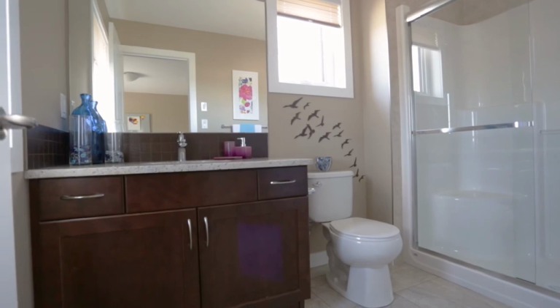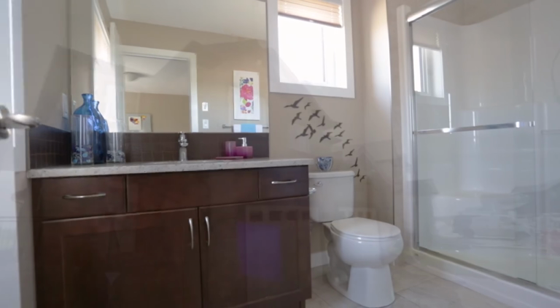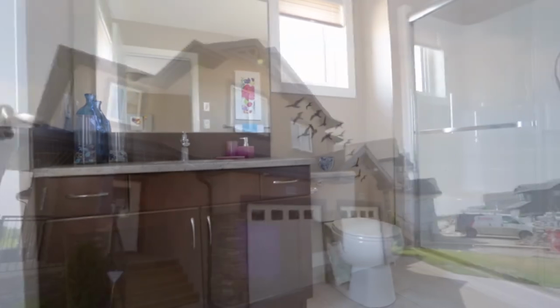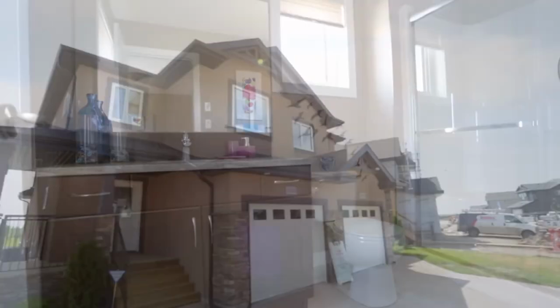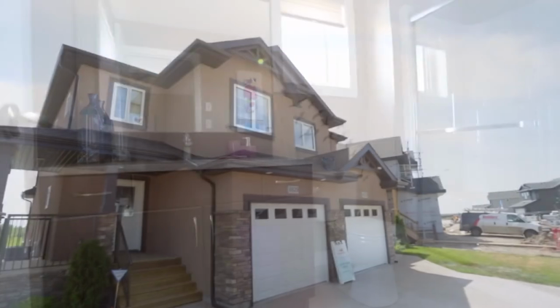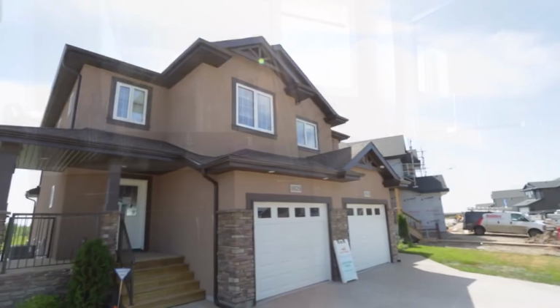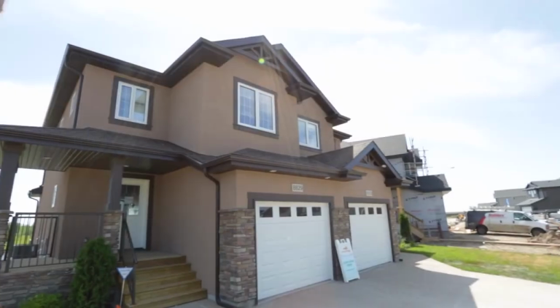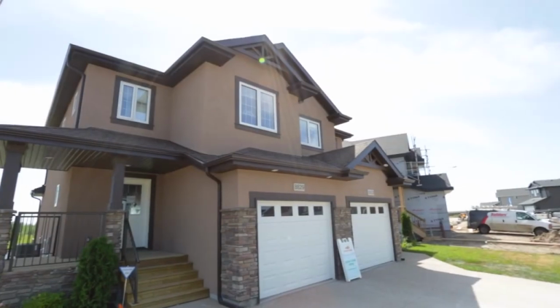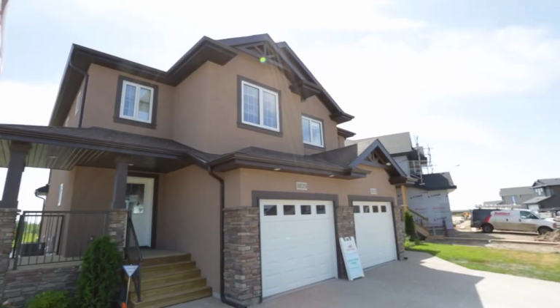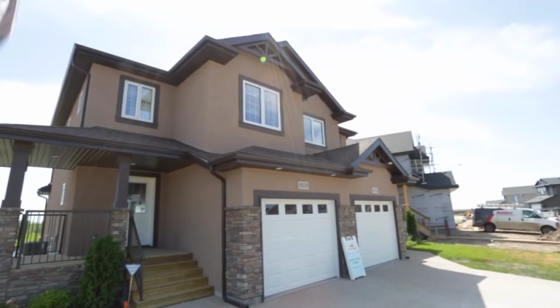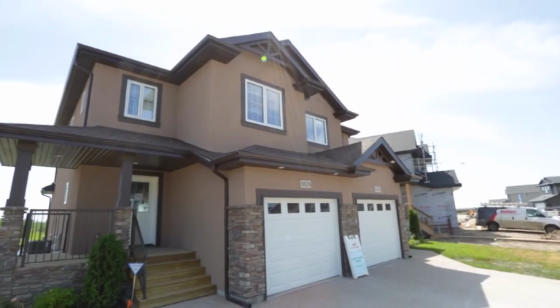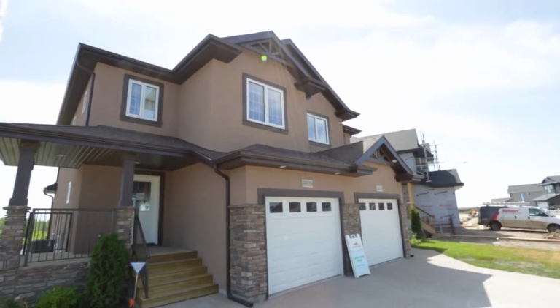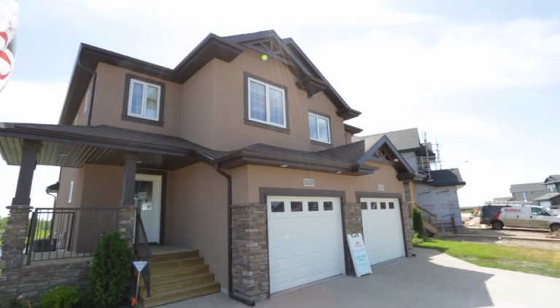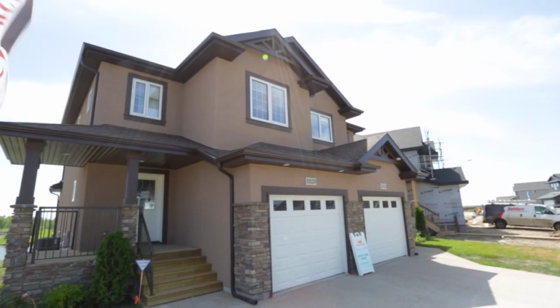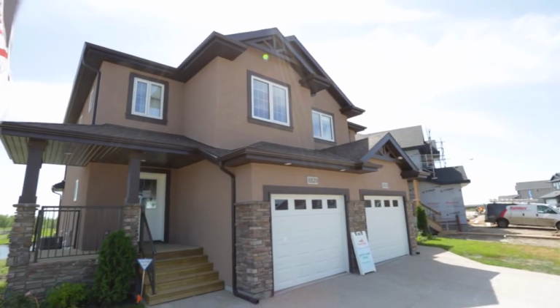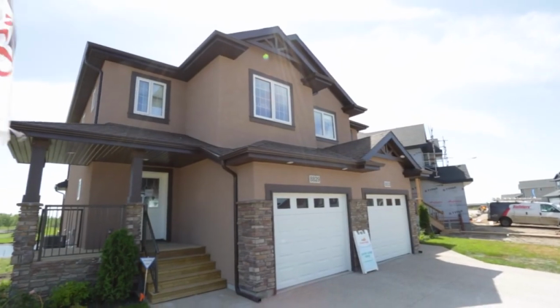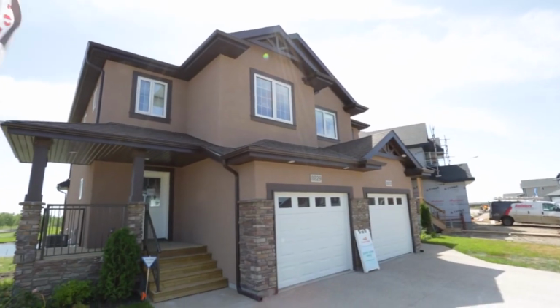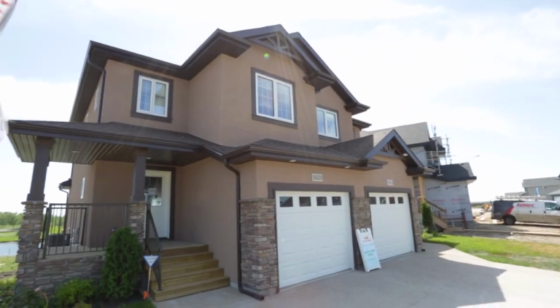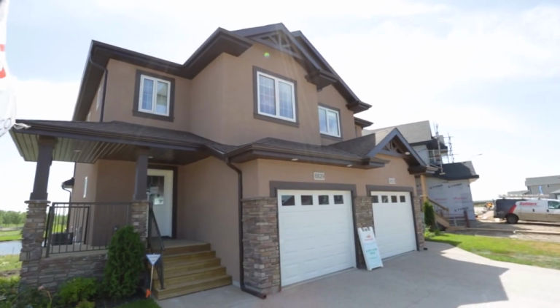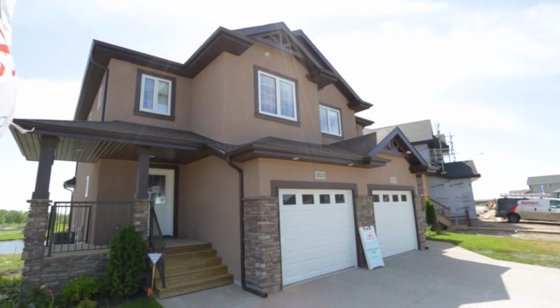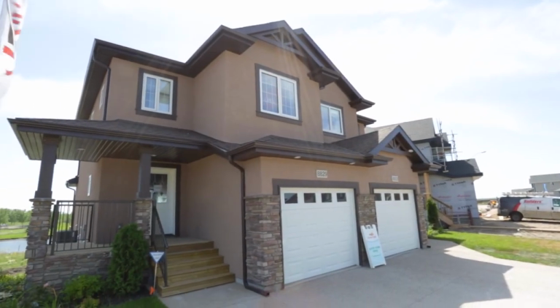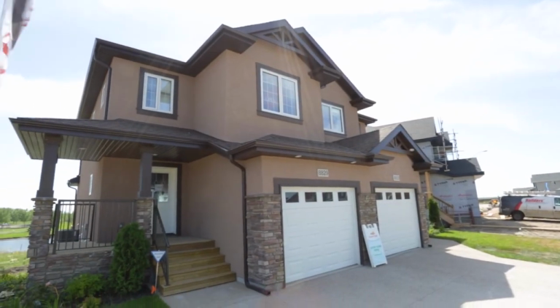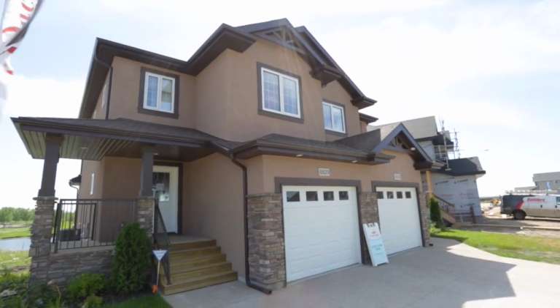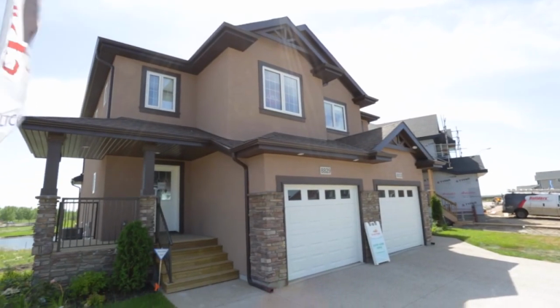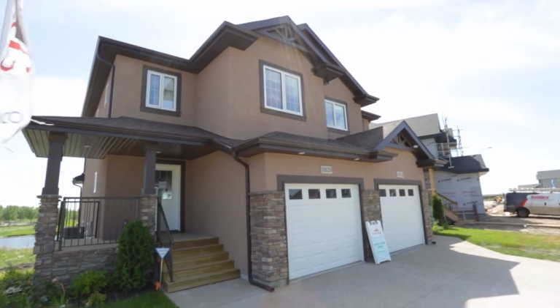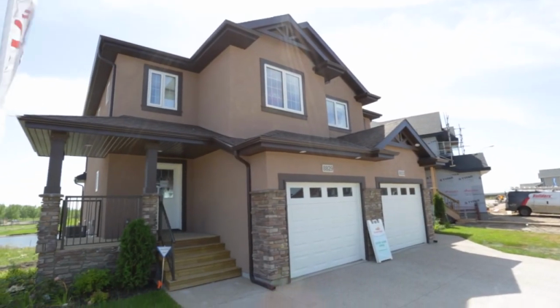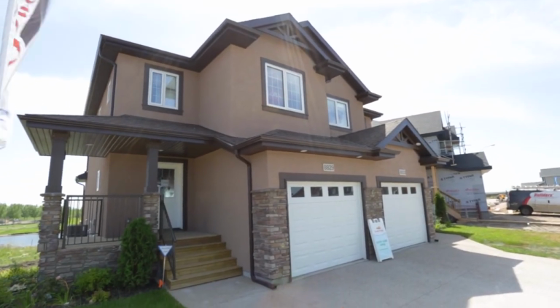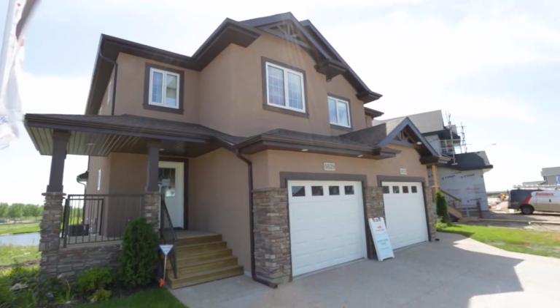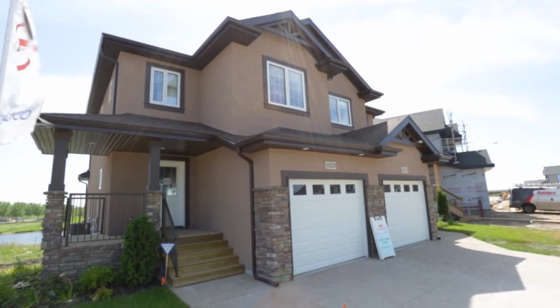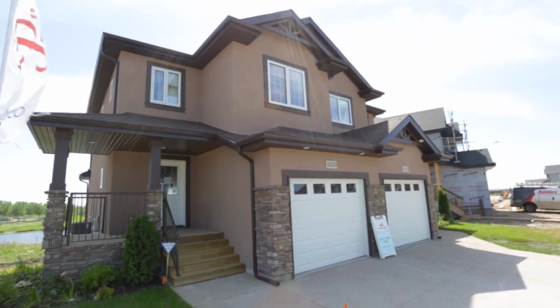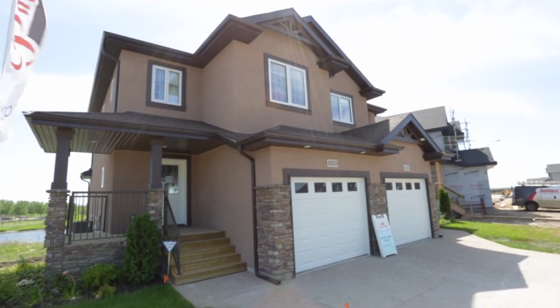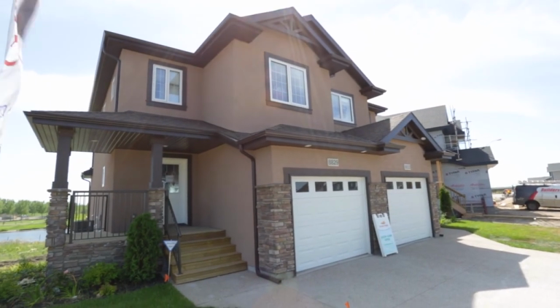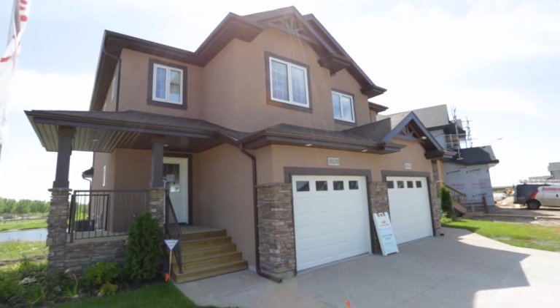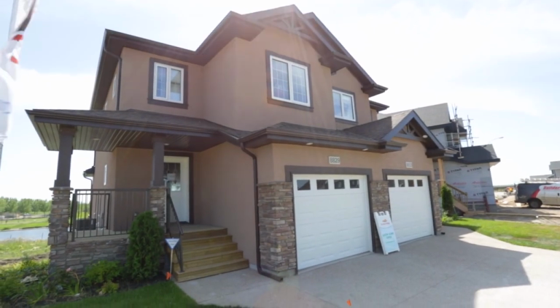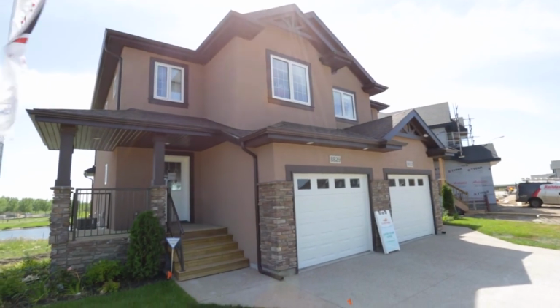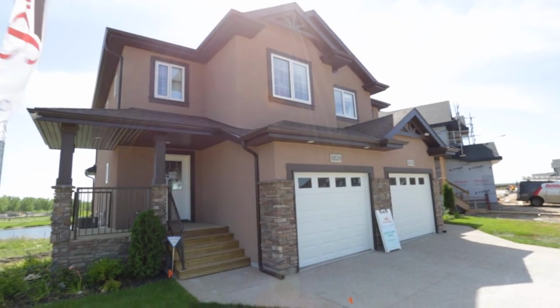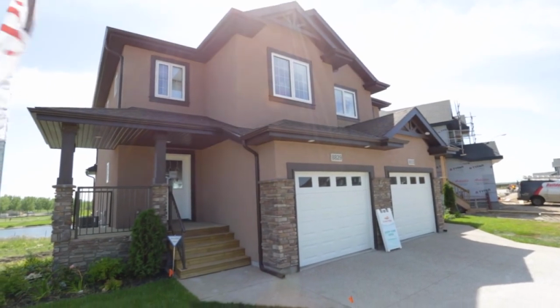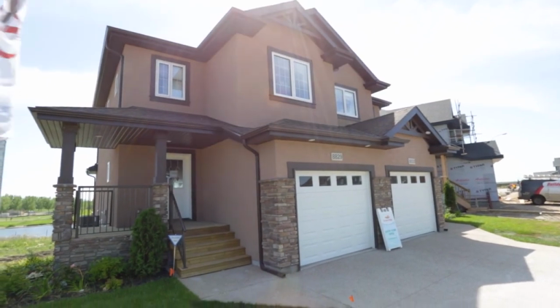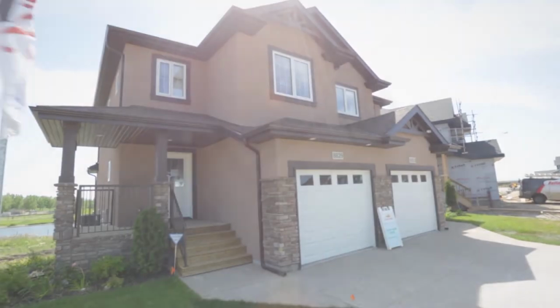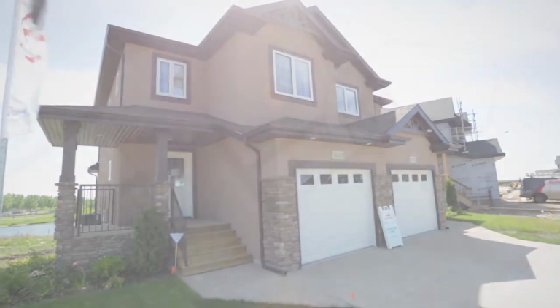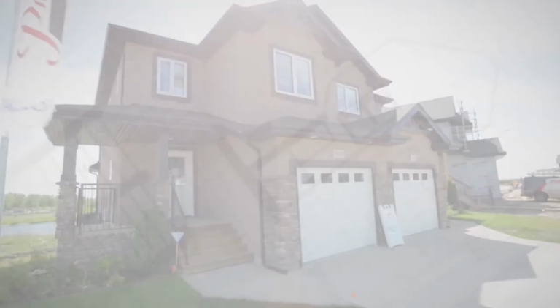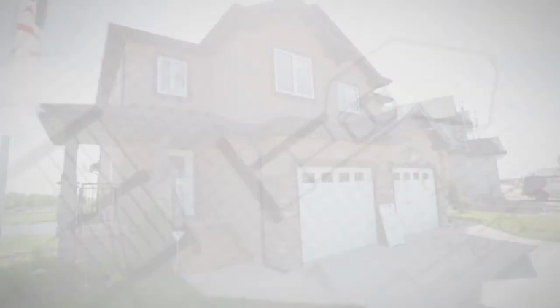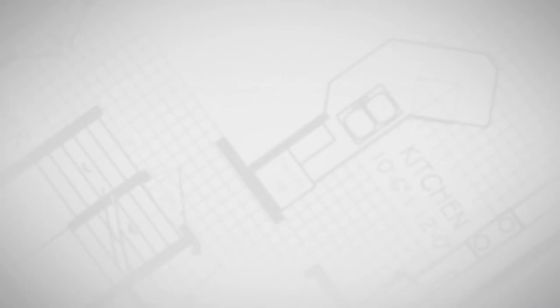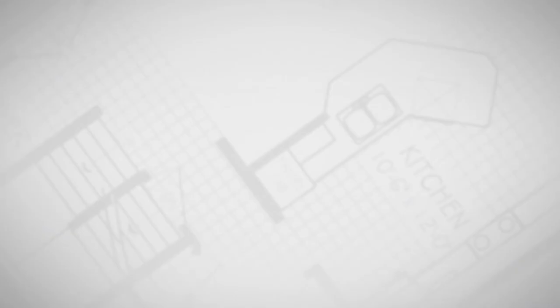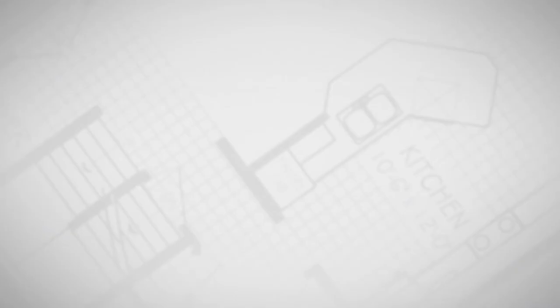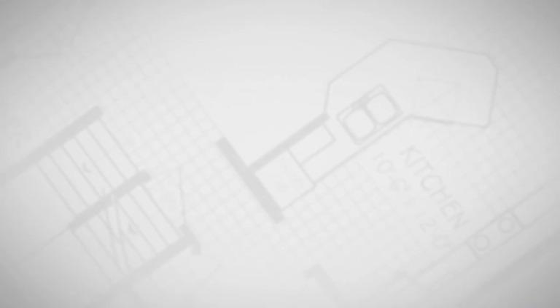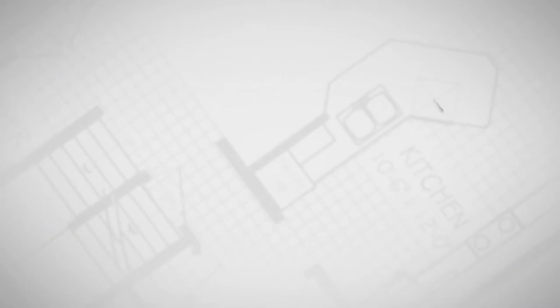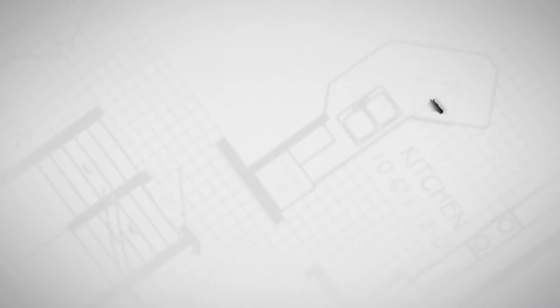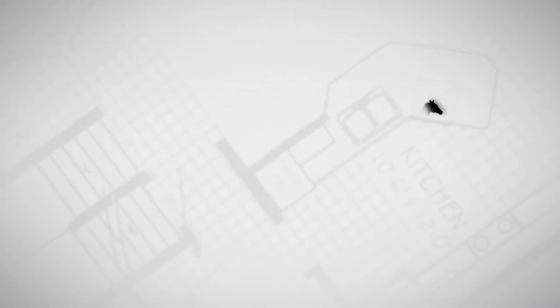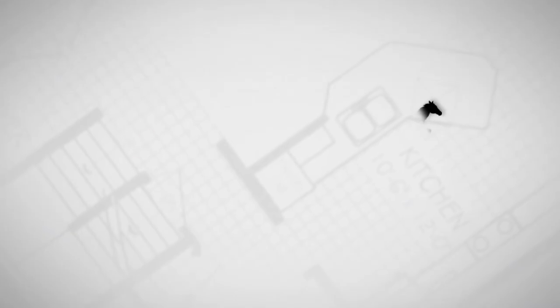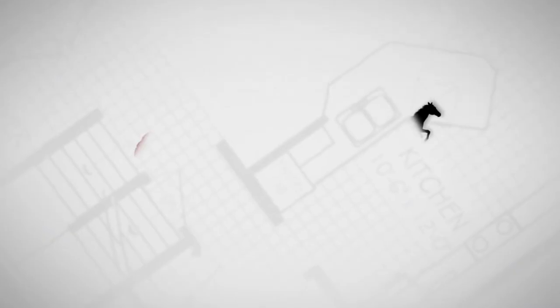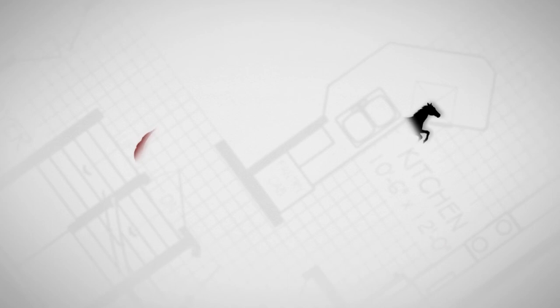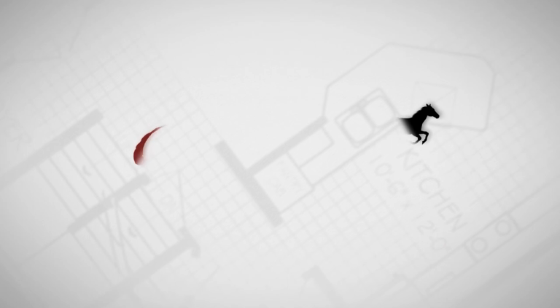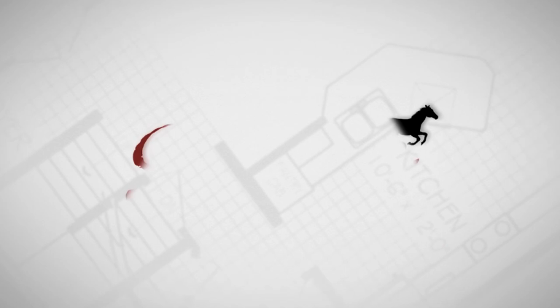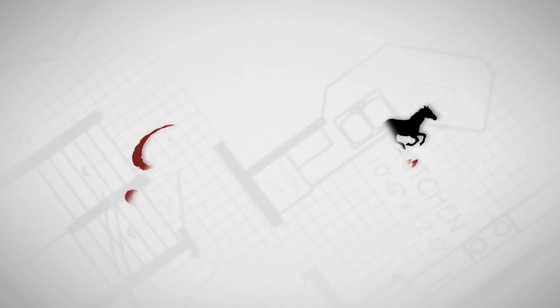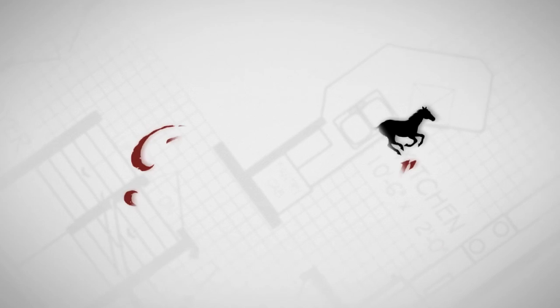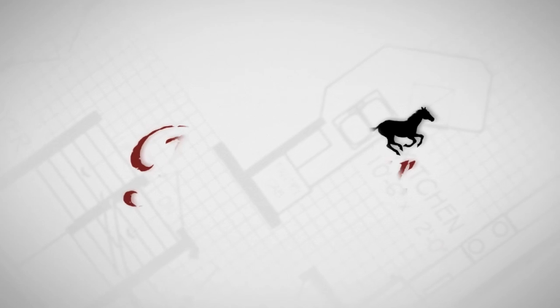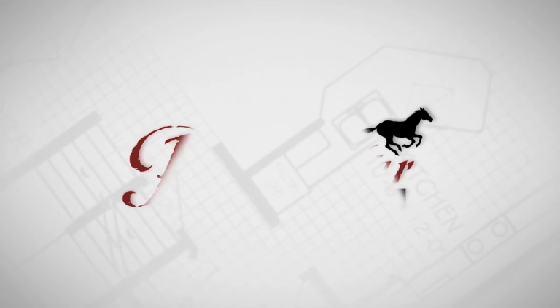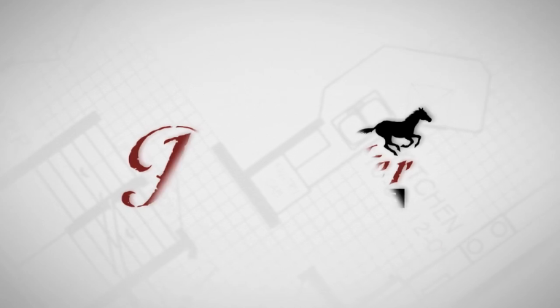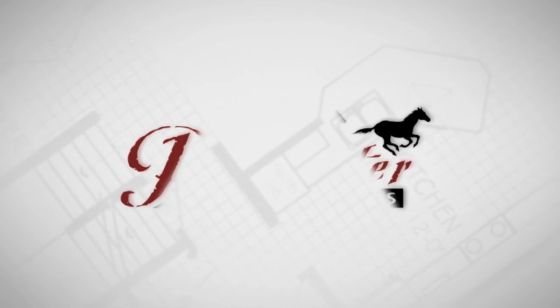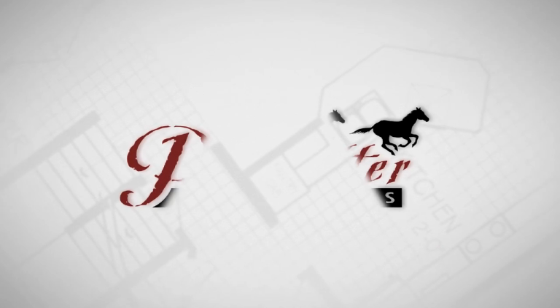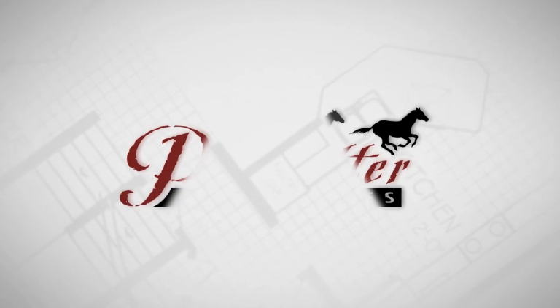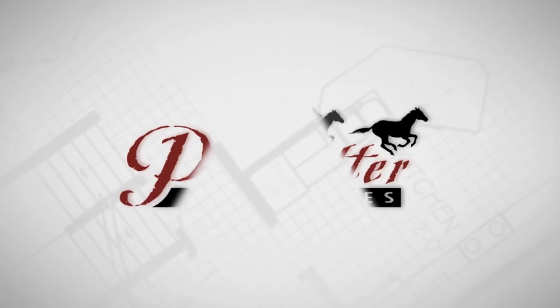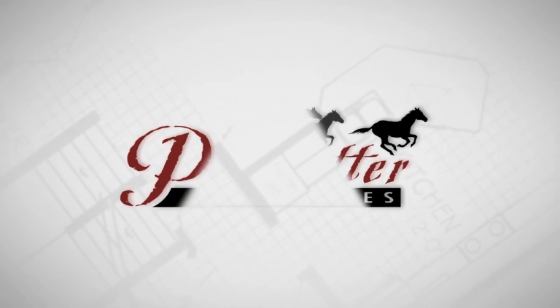Start living the lifestyle you've always wanted at a price you can afford, filled with peace and beauty.